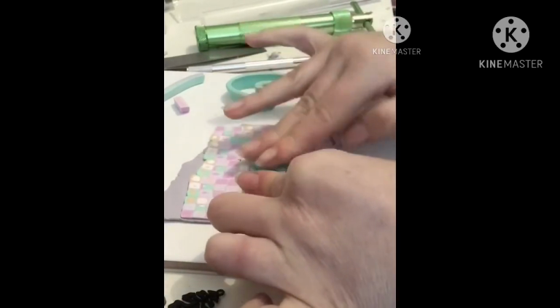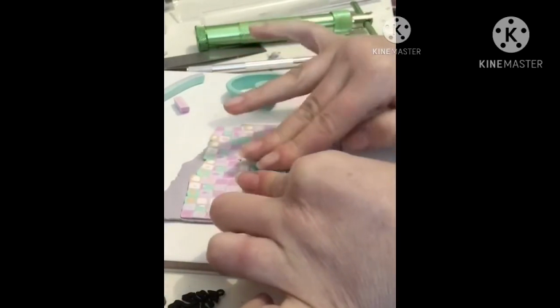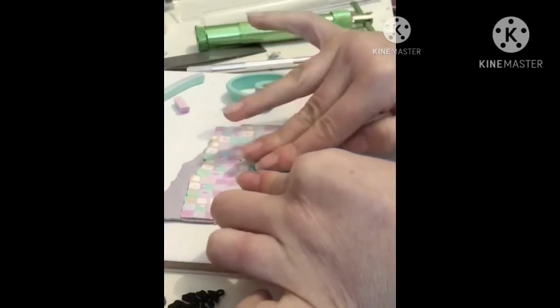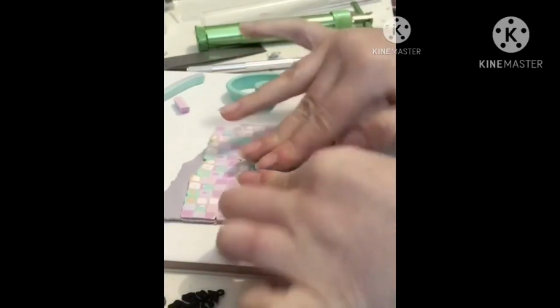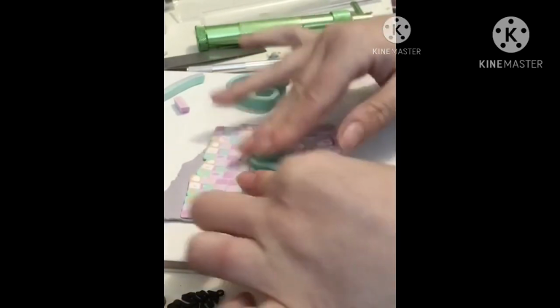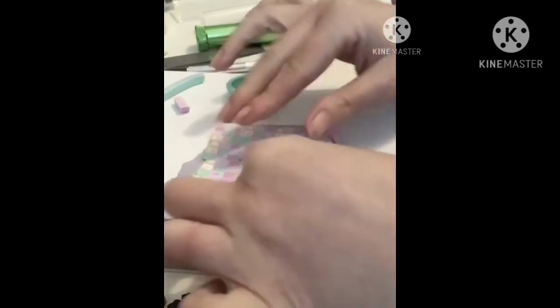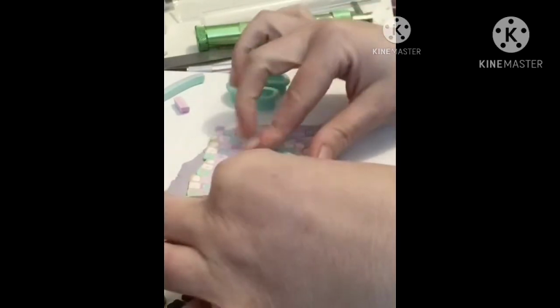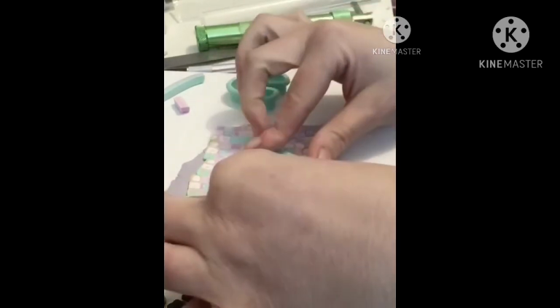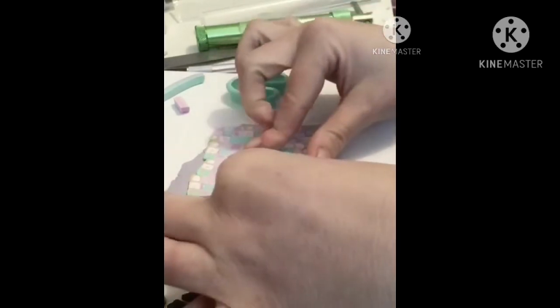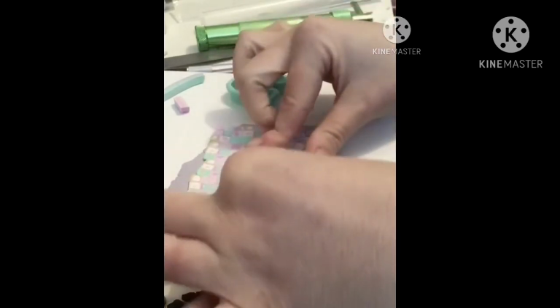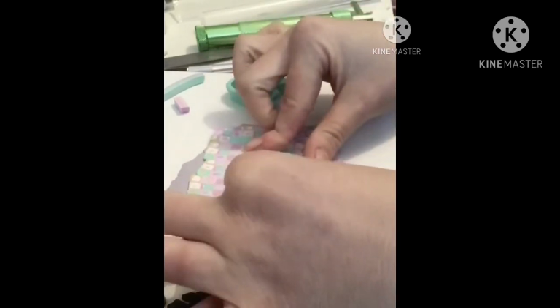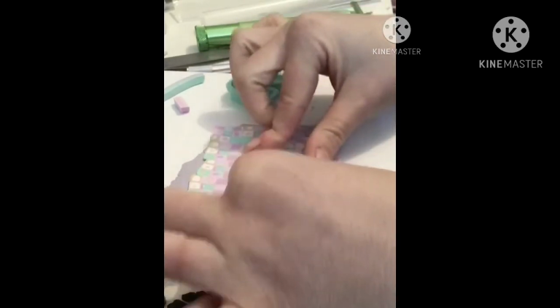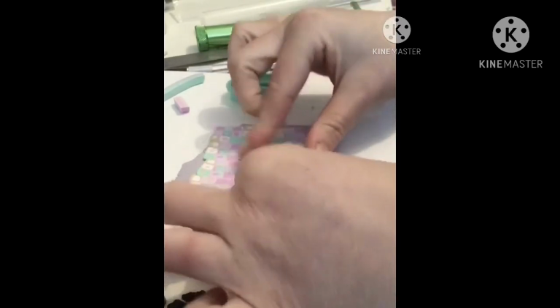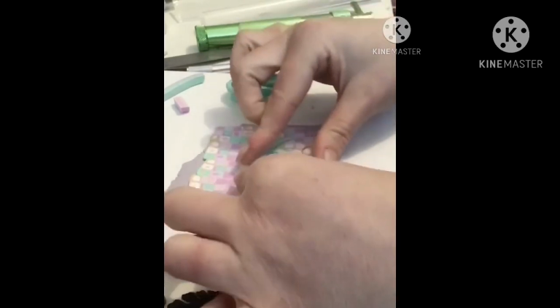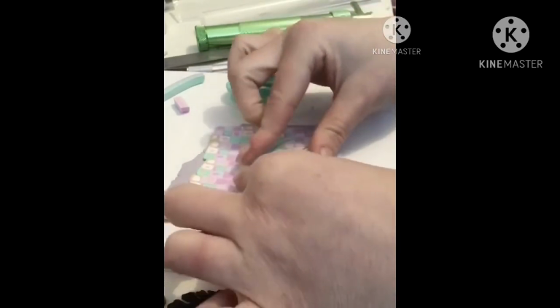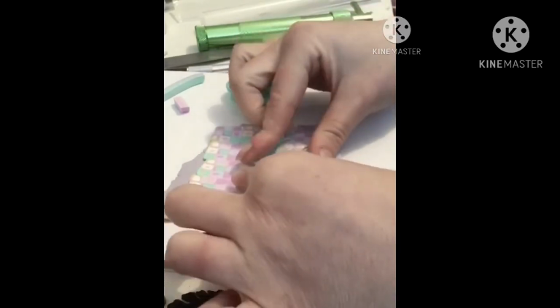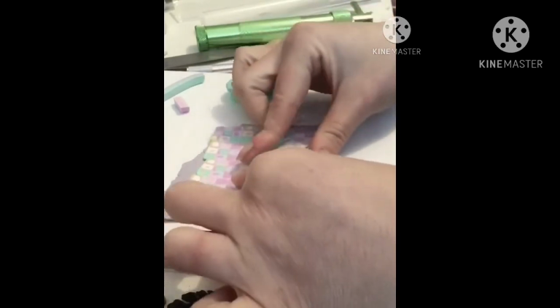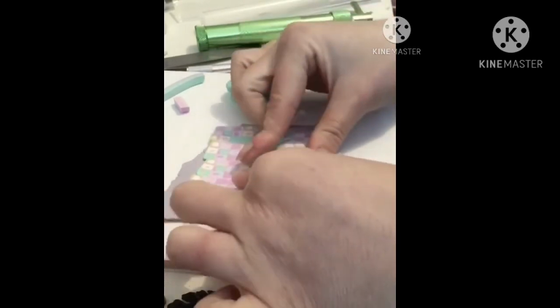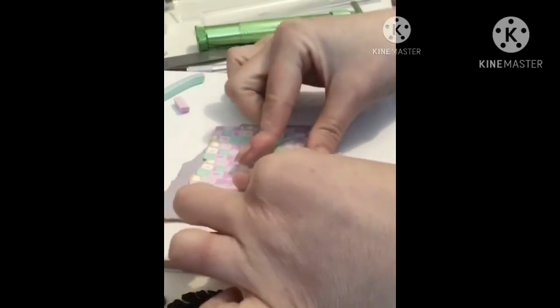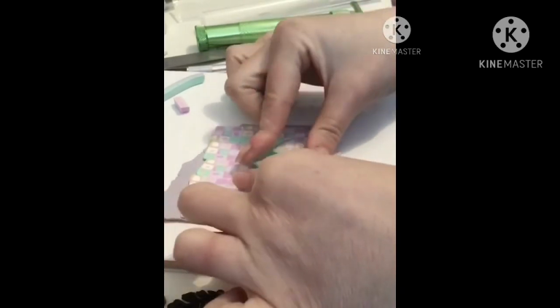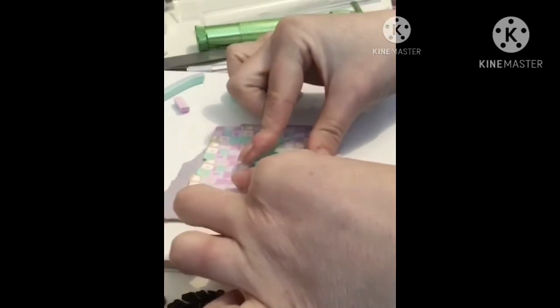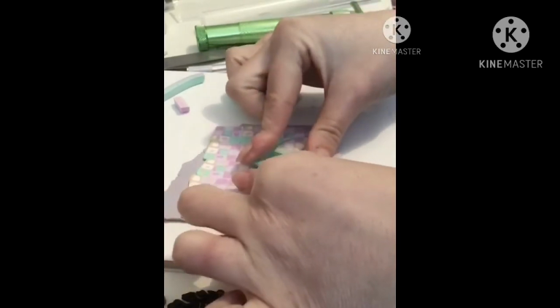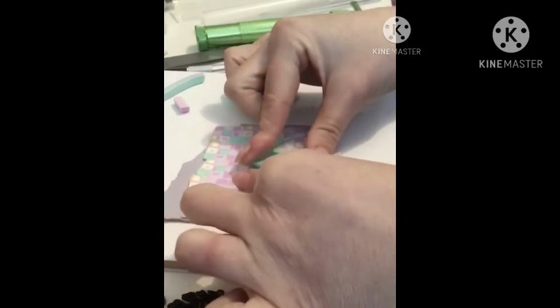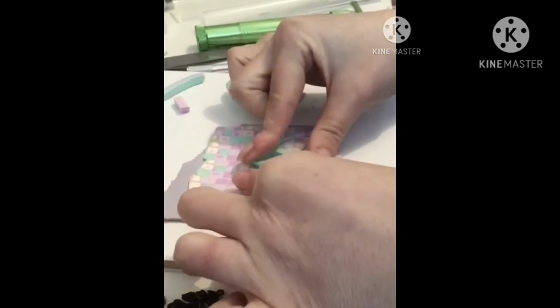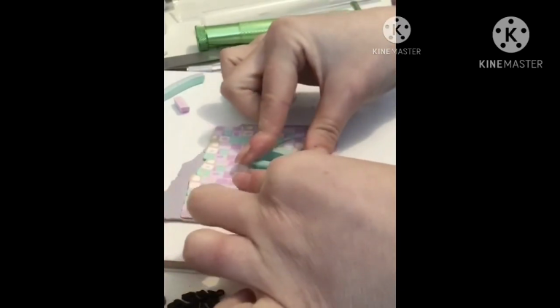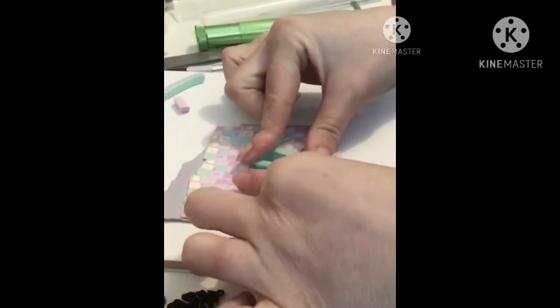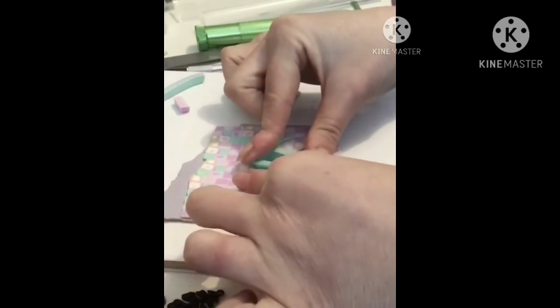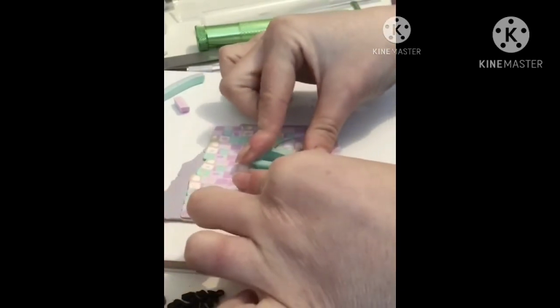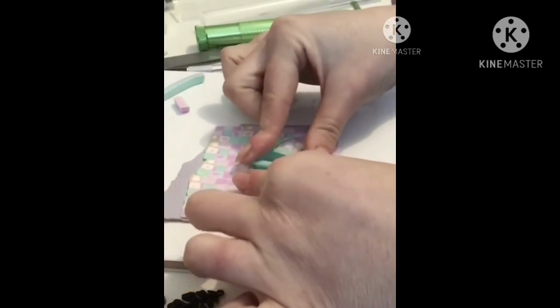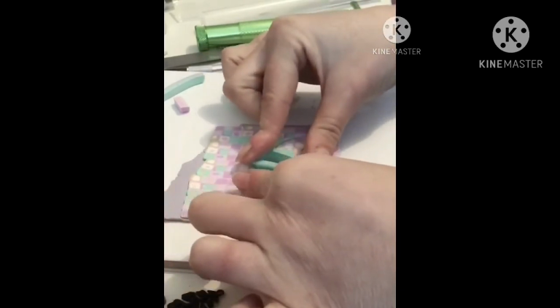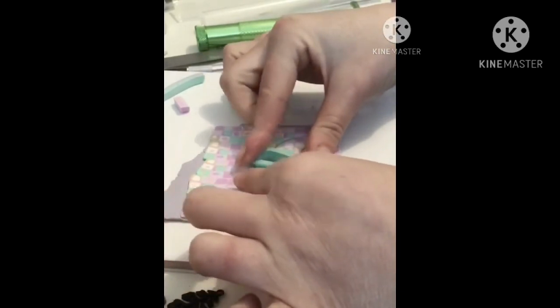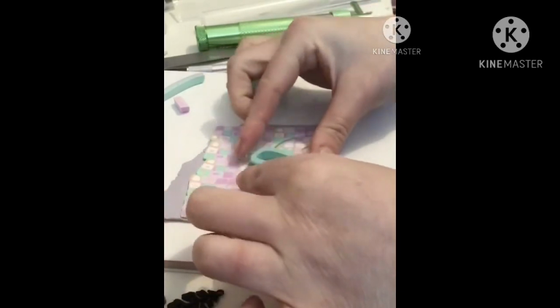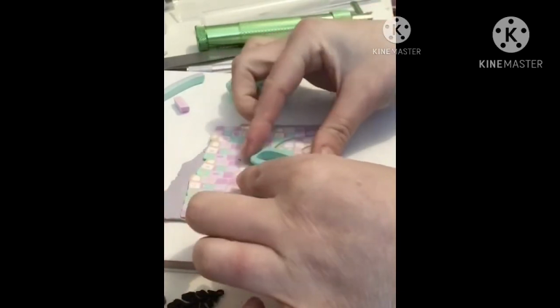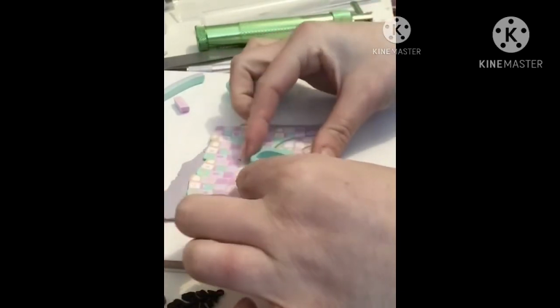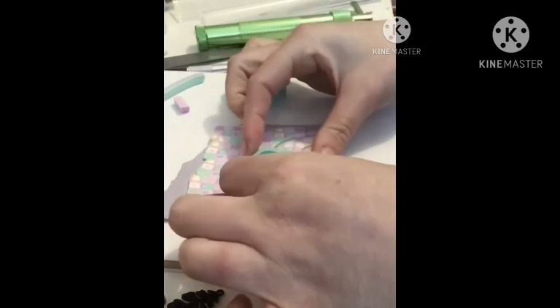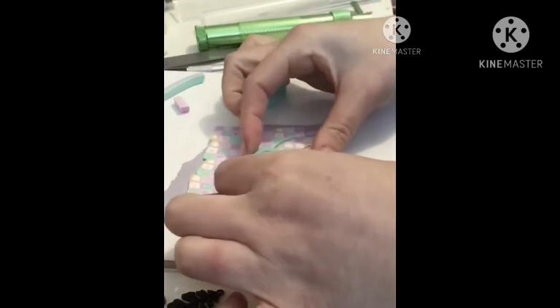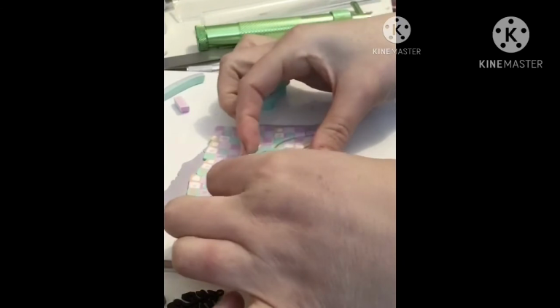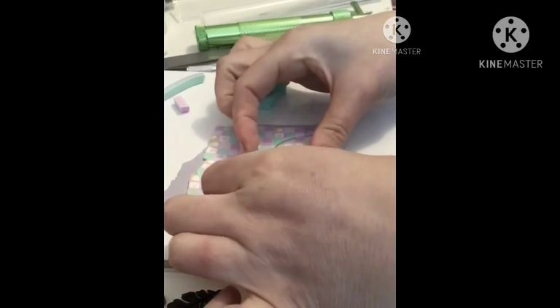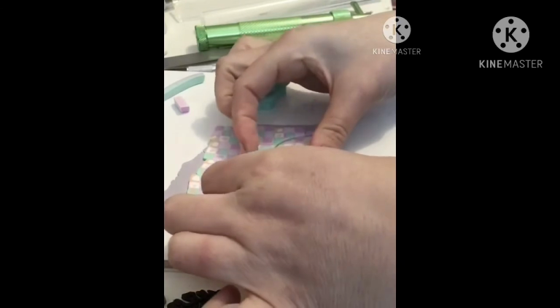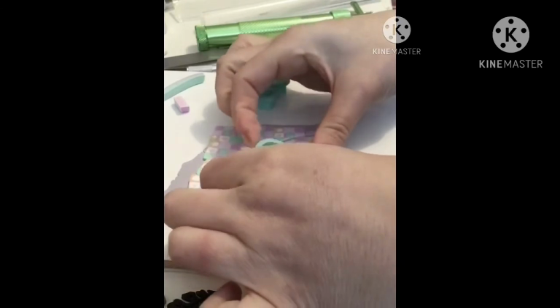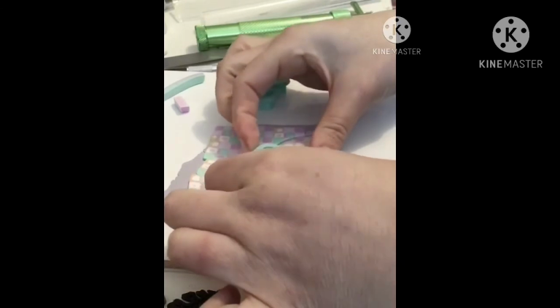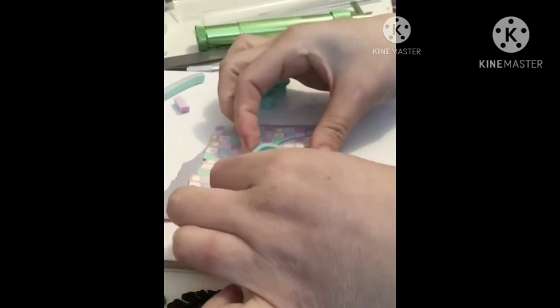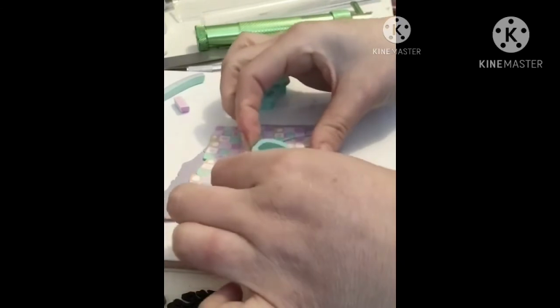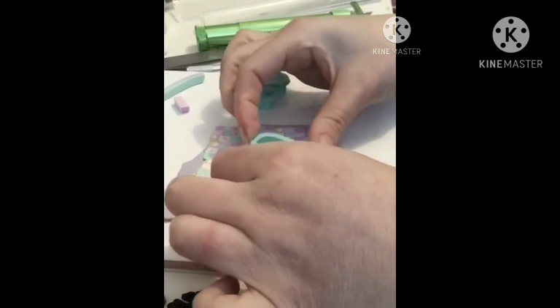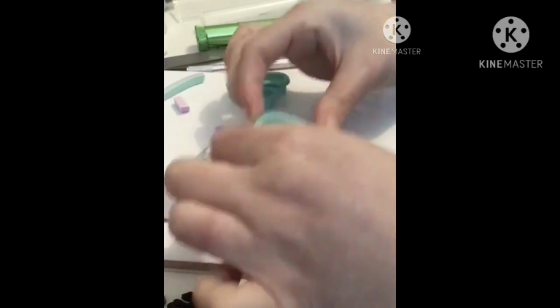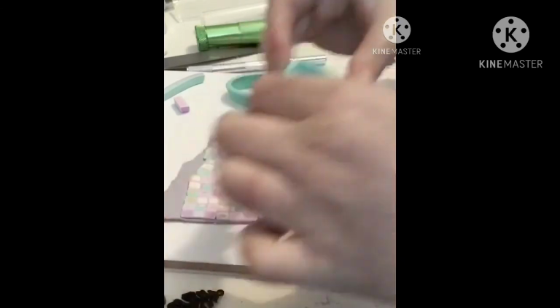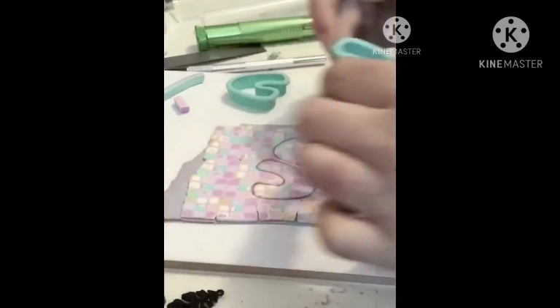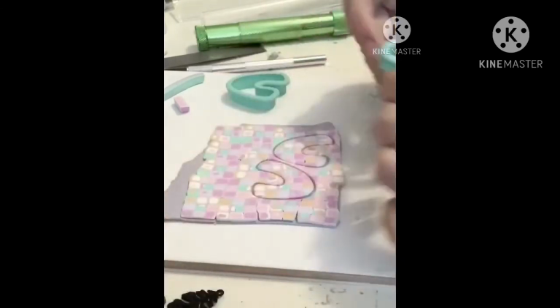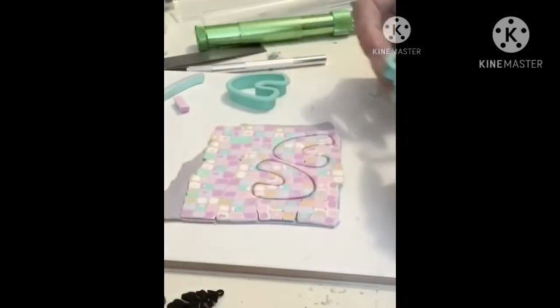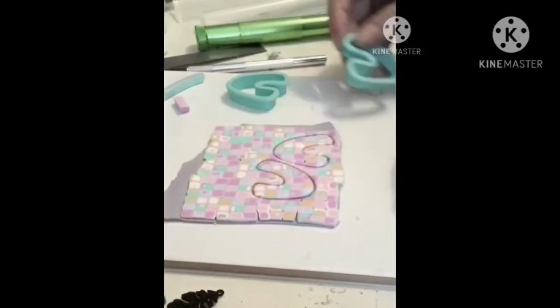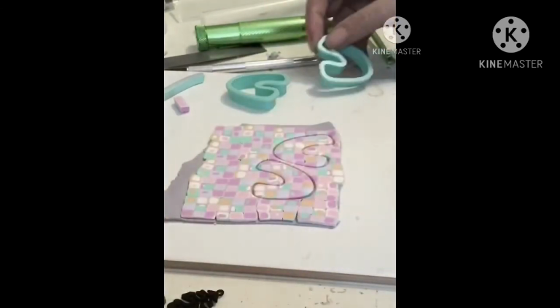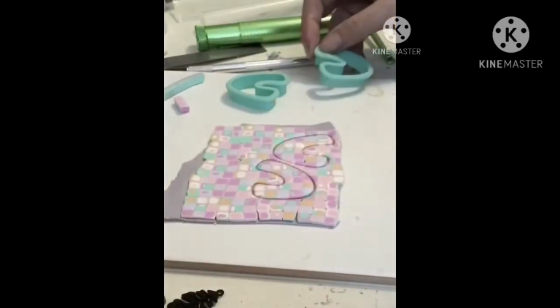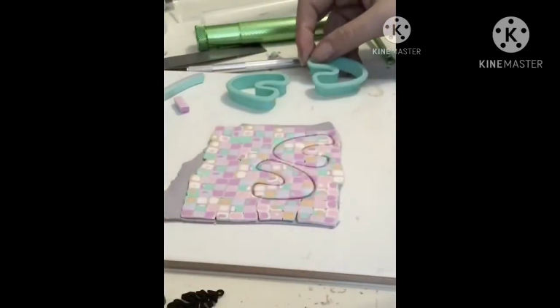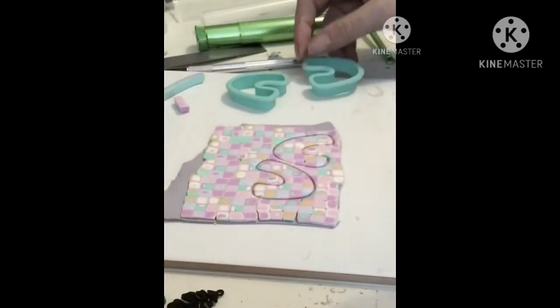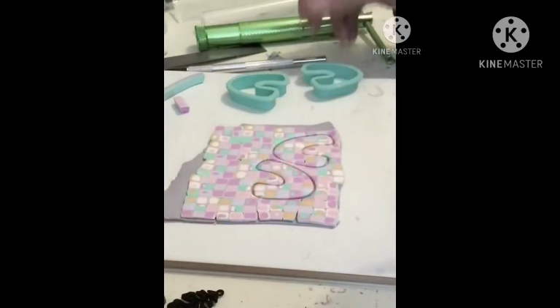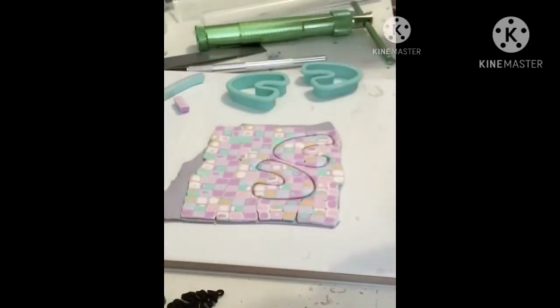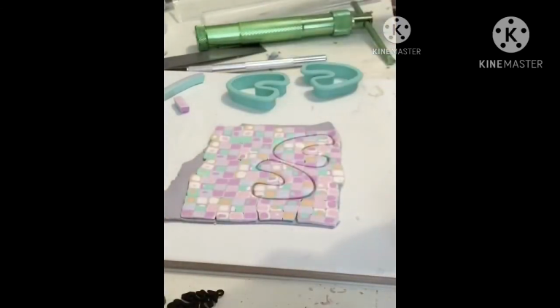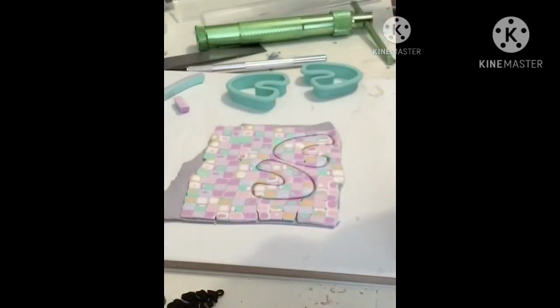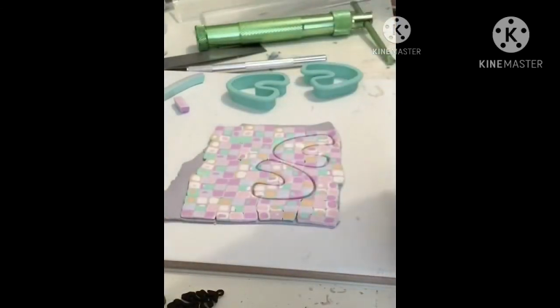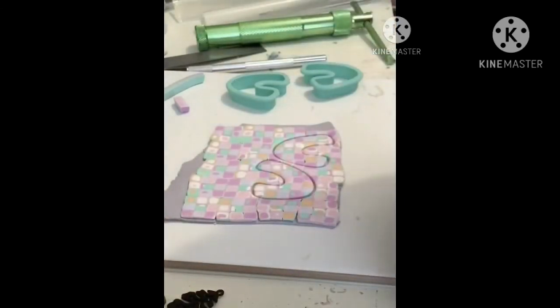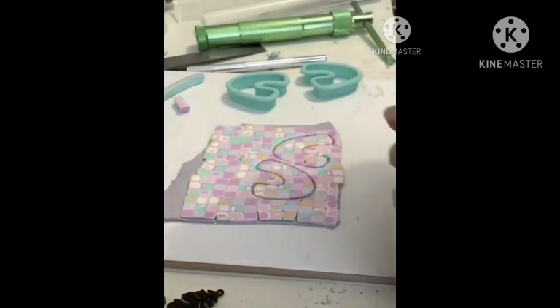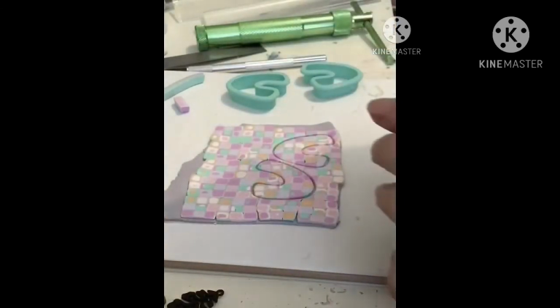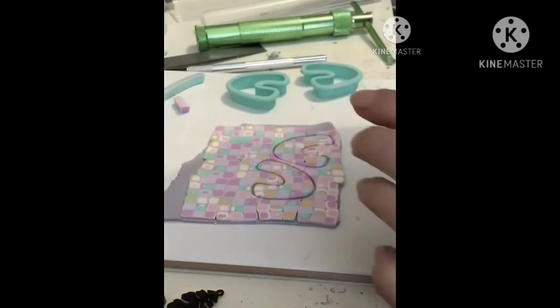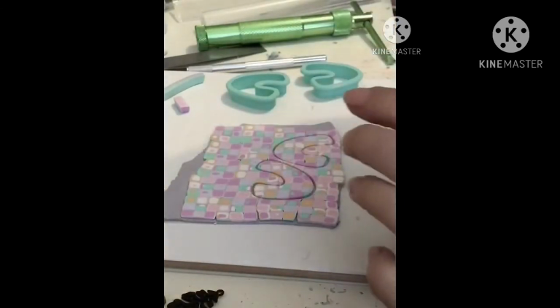It's important when cutting the U-shapes to make sure that you put even pressure all over the cutter and make sure that it cuts all the way through.